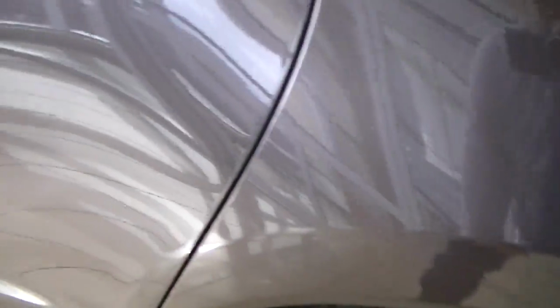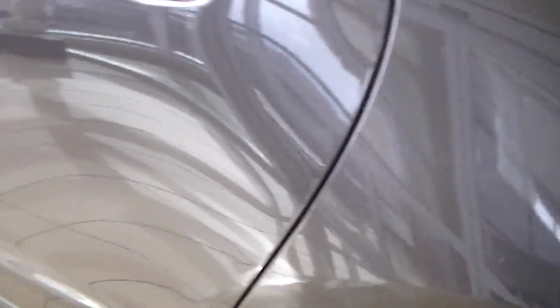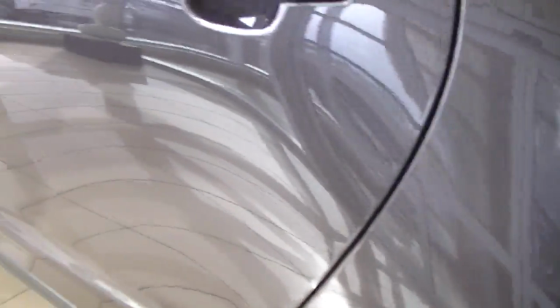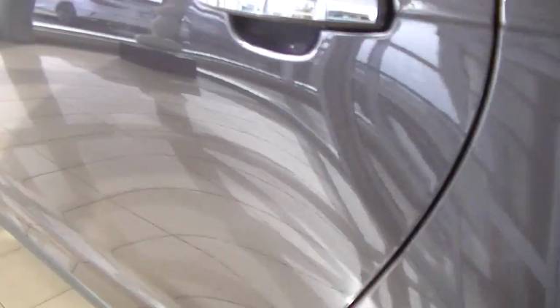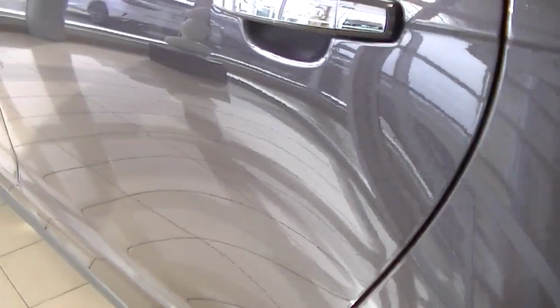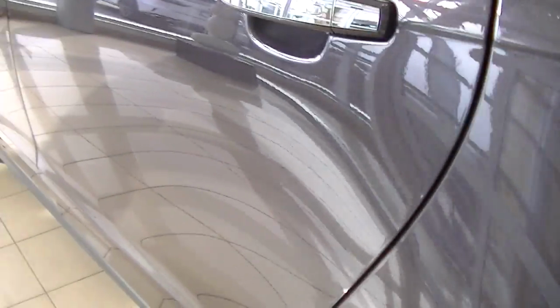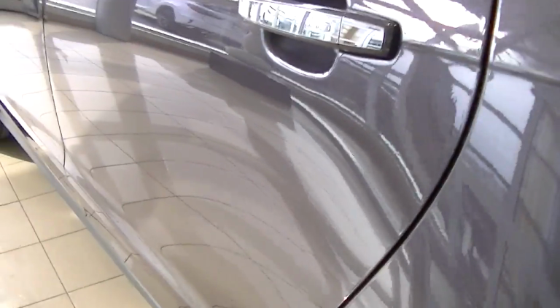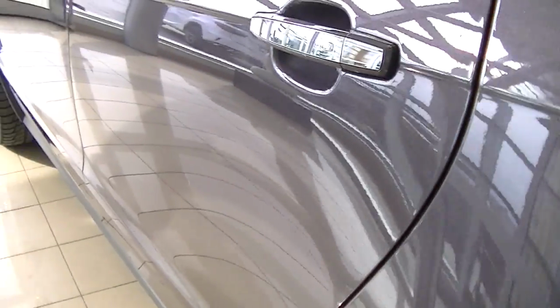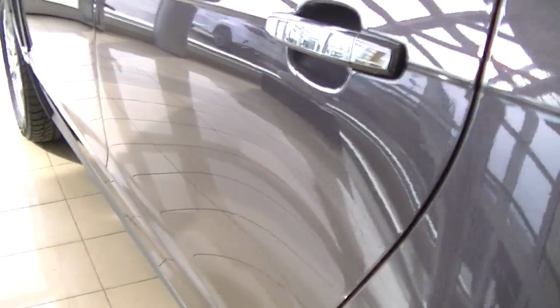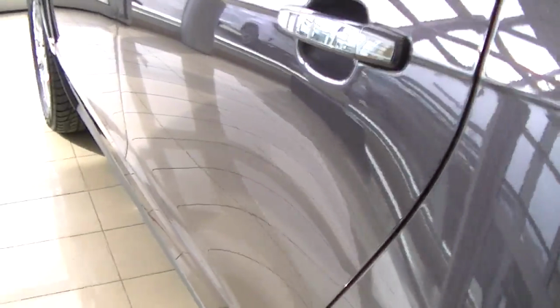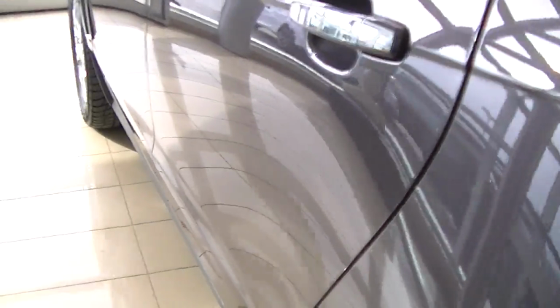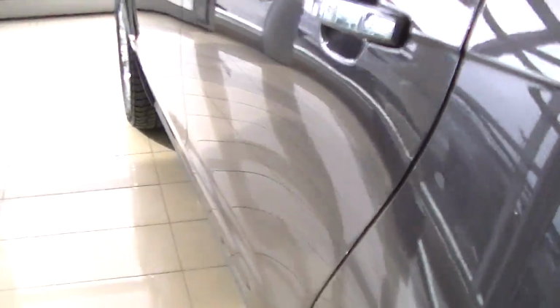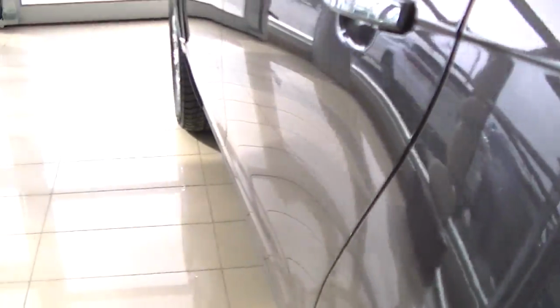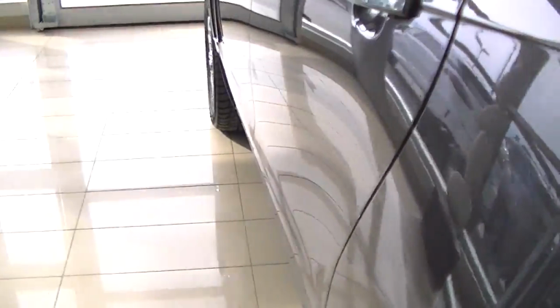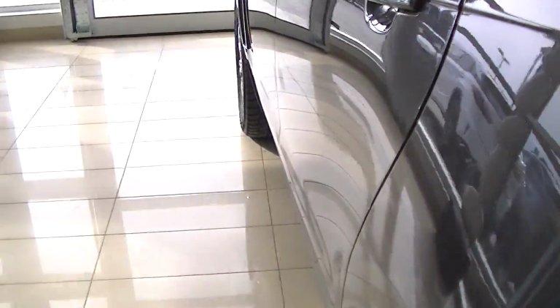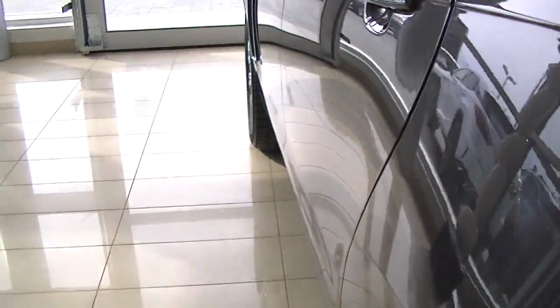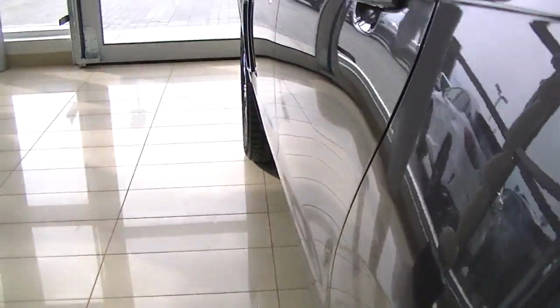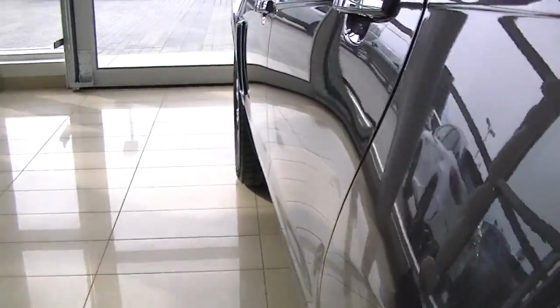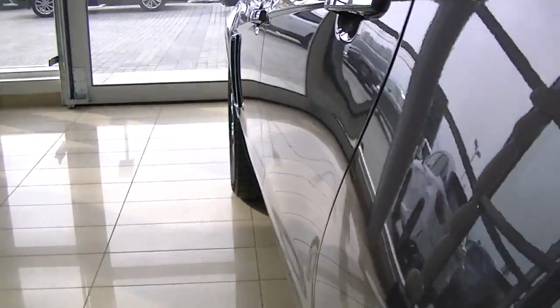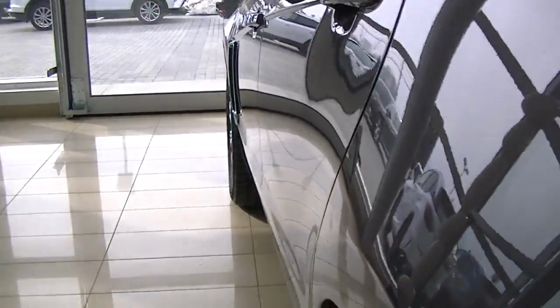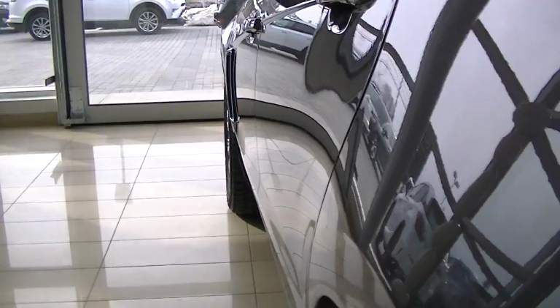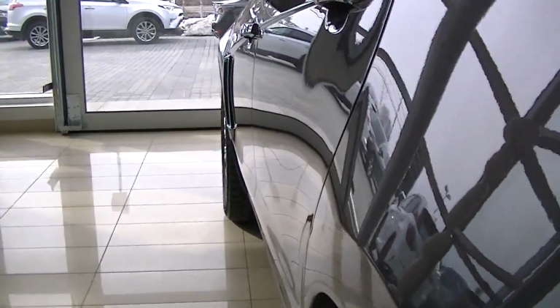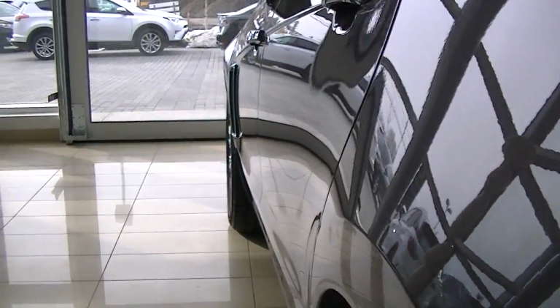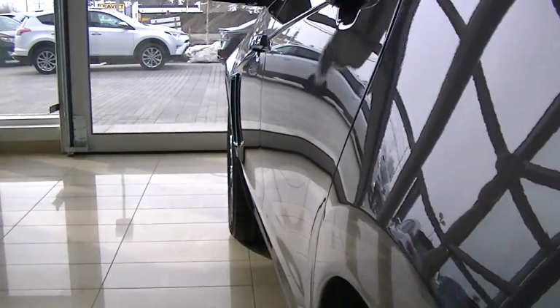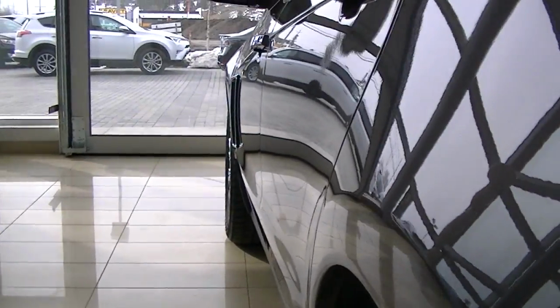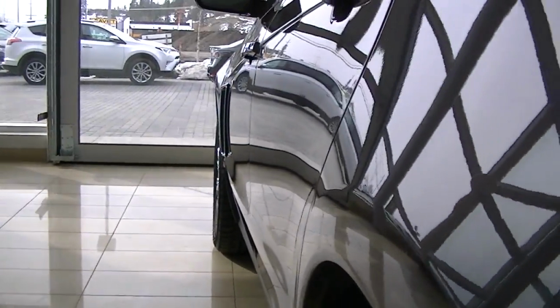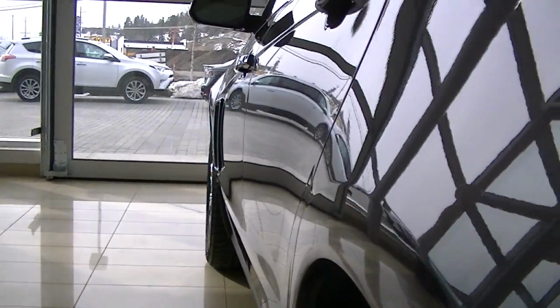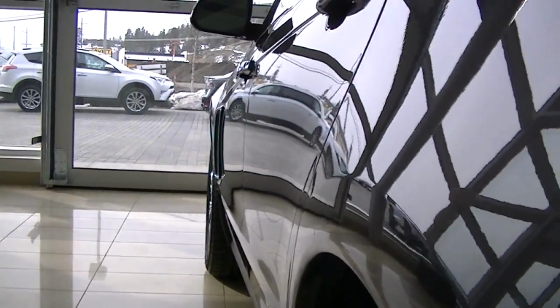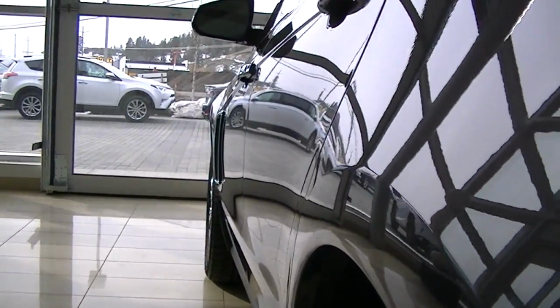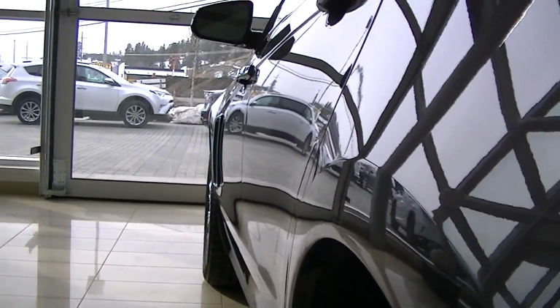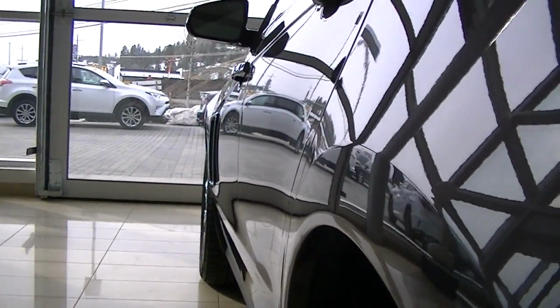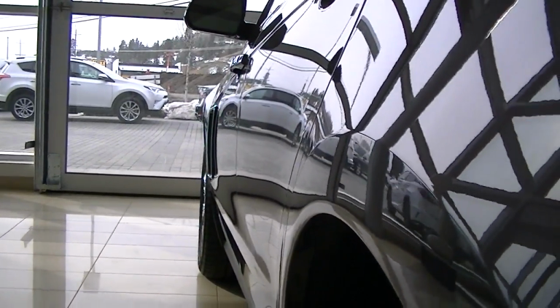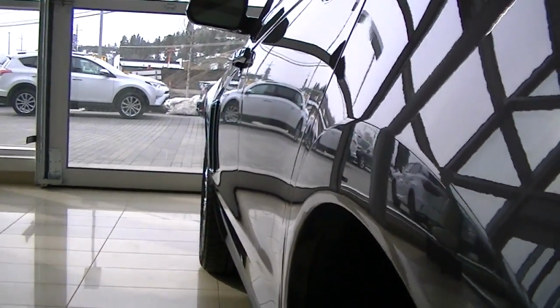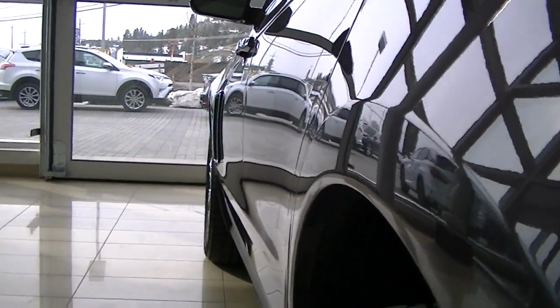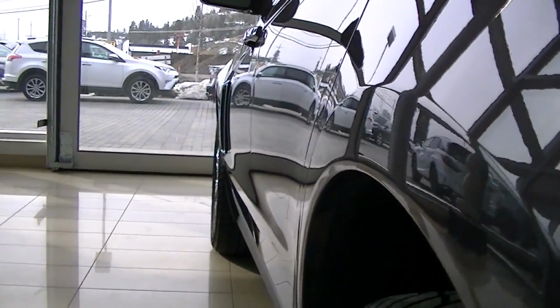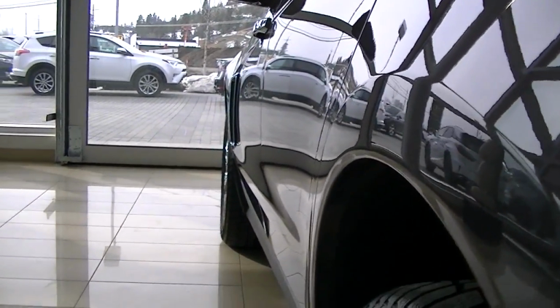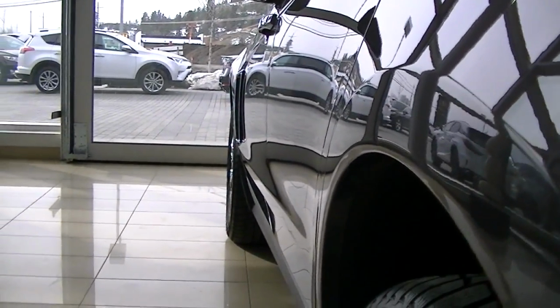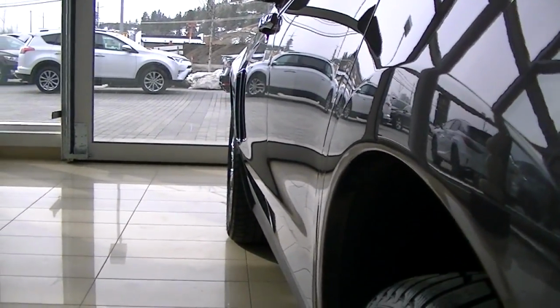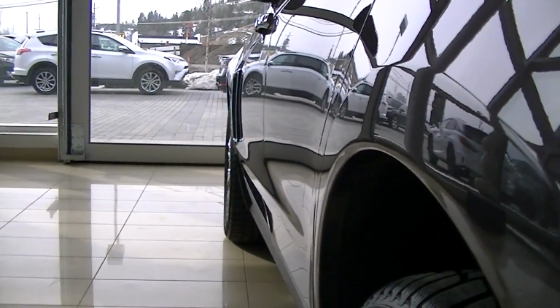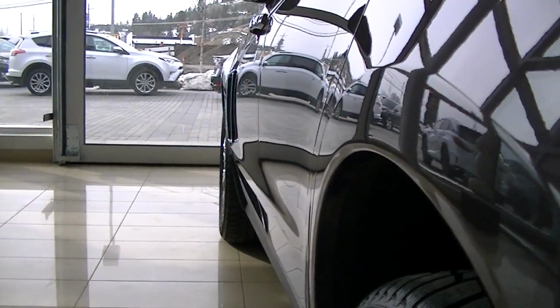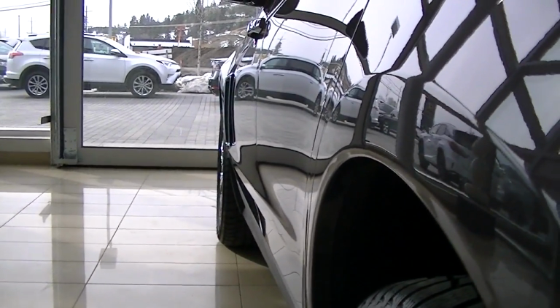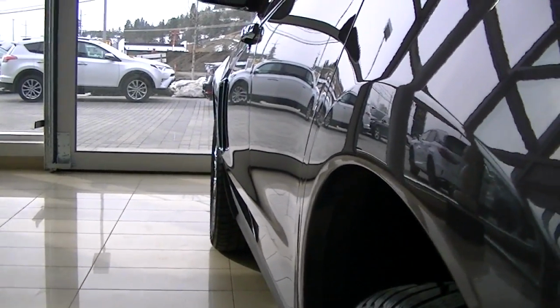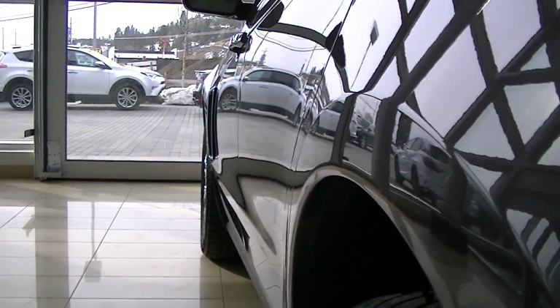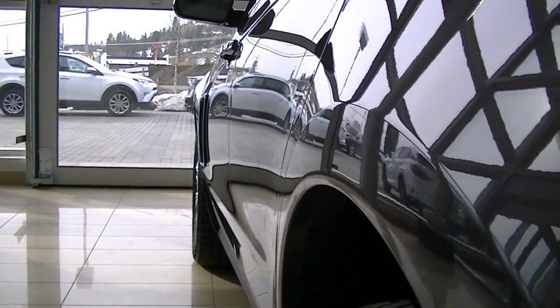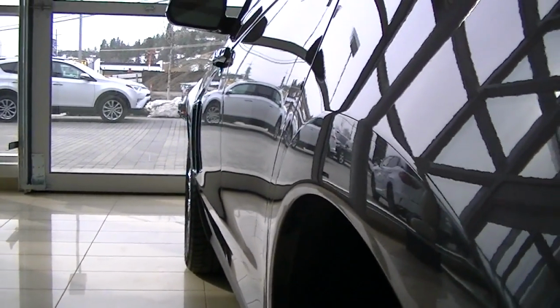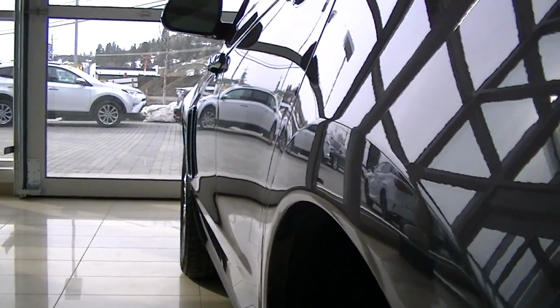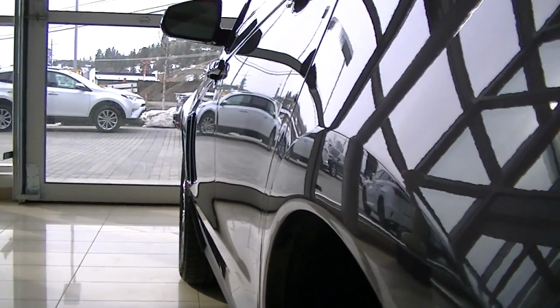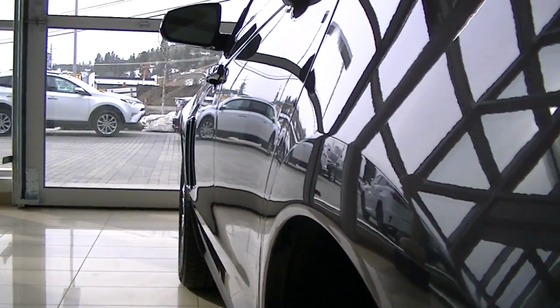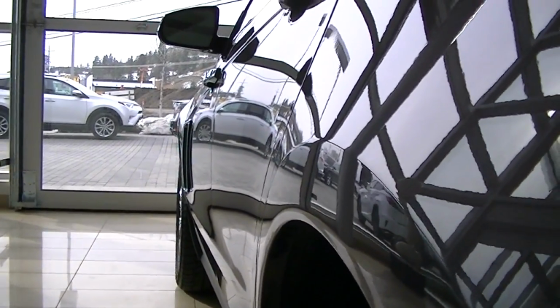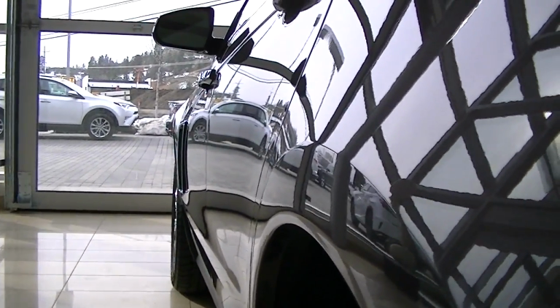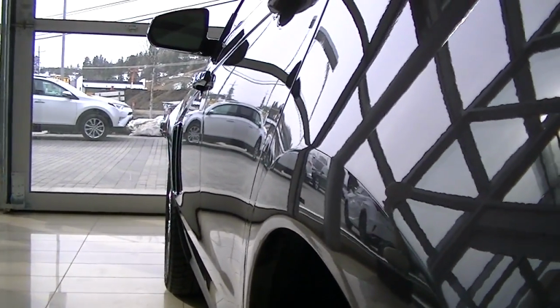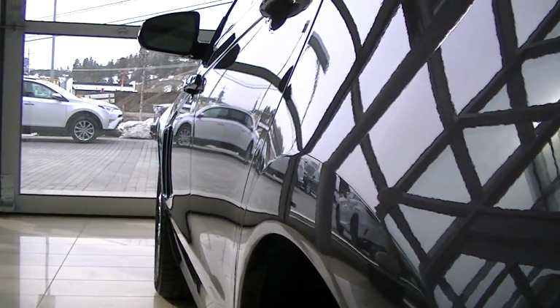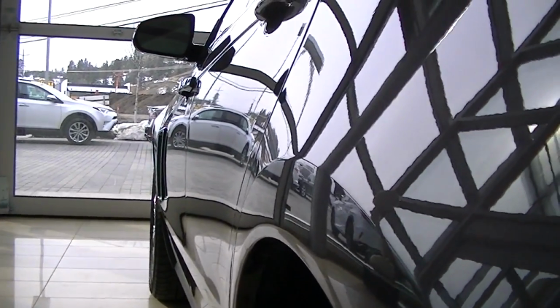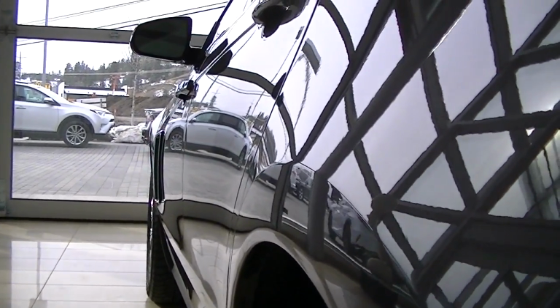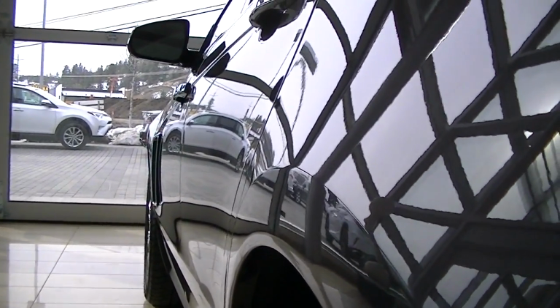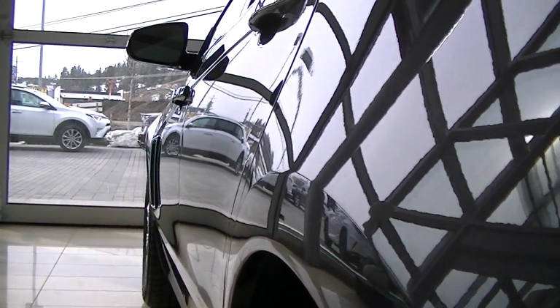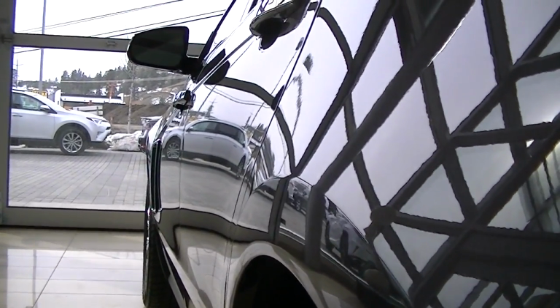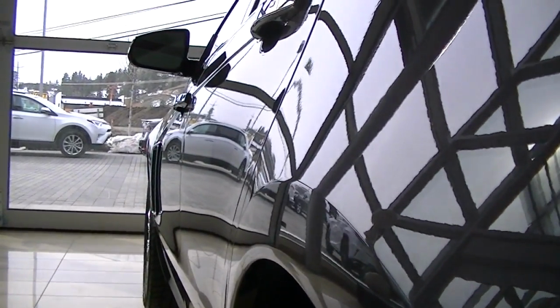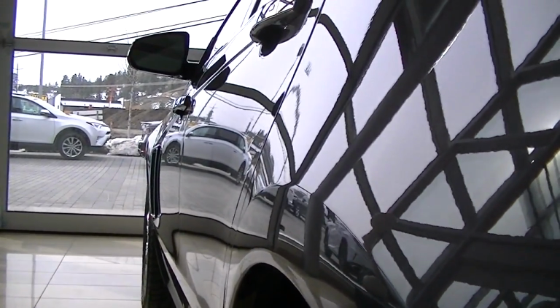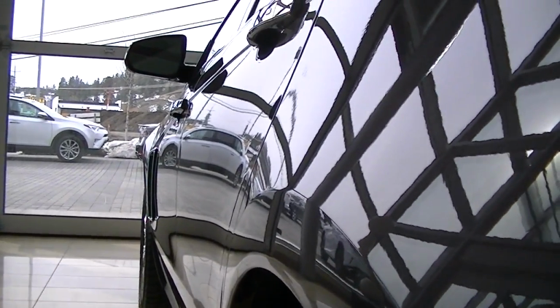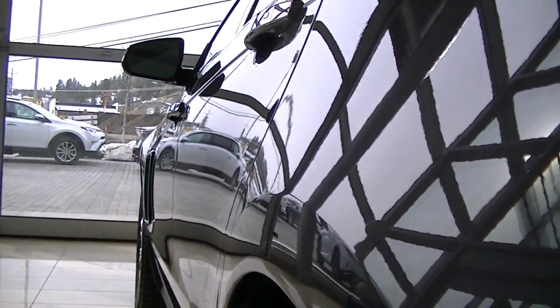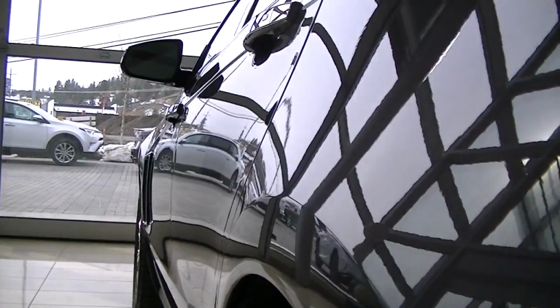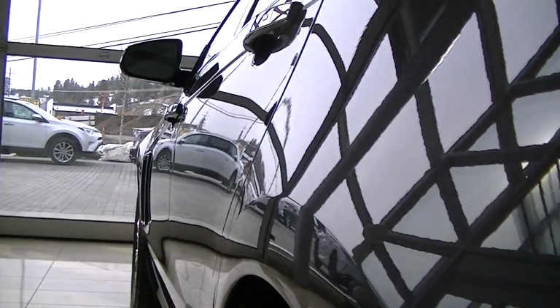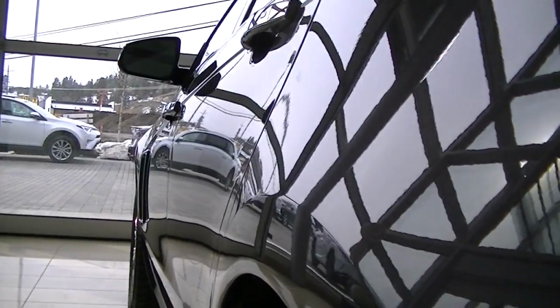Looking down the side just to see if there are any door dents or anything, and I couldn't see anything on the driver's side here.